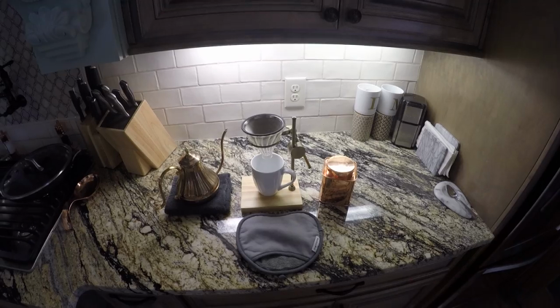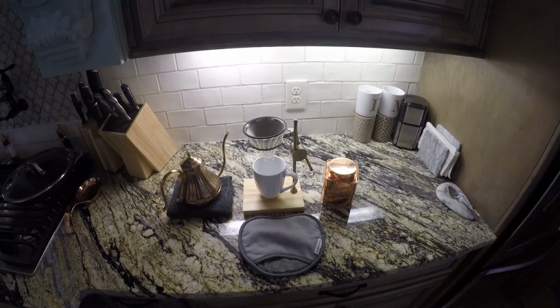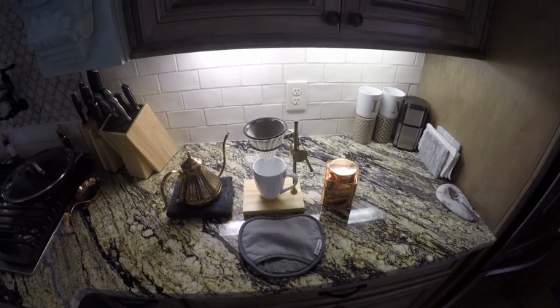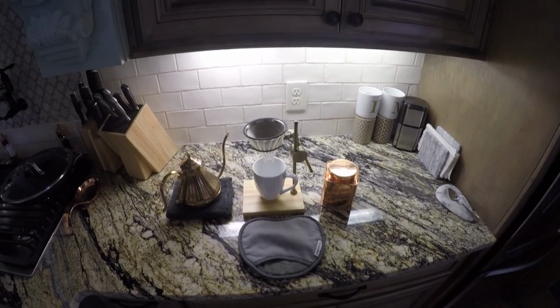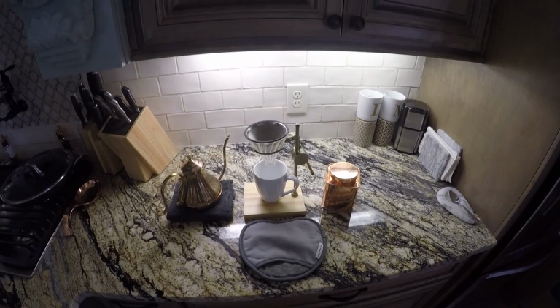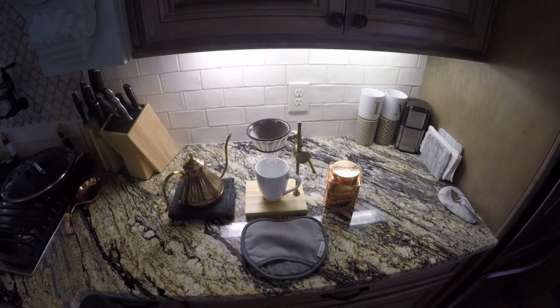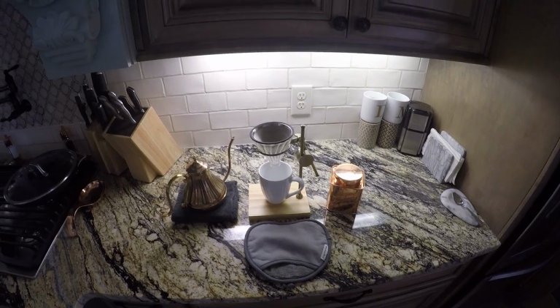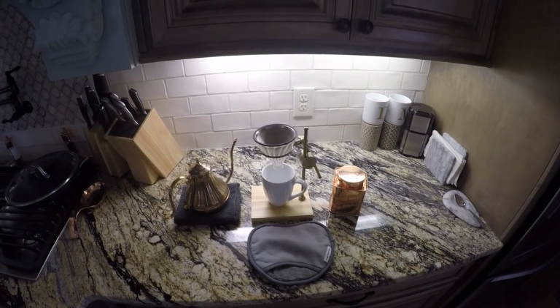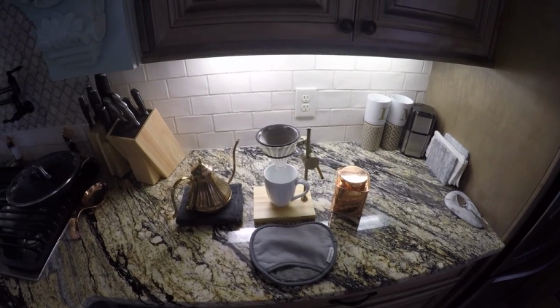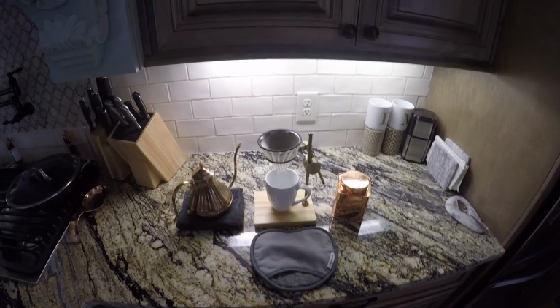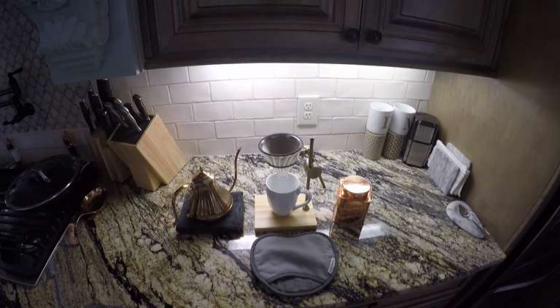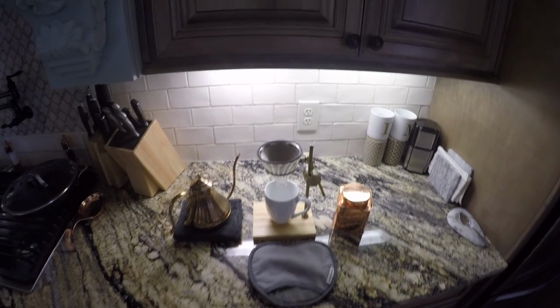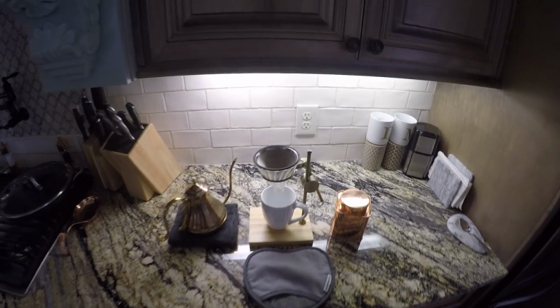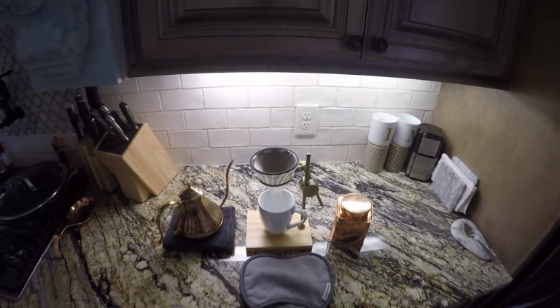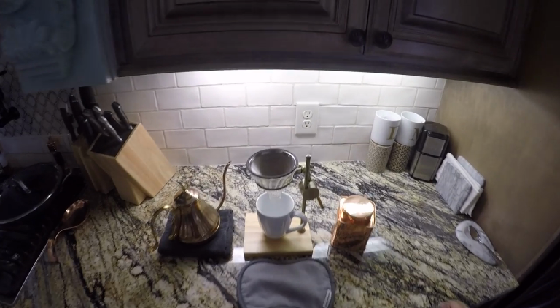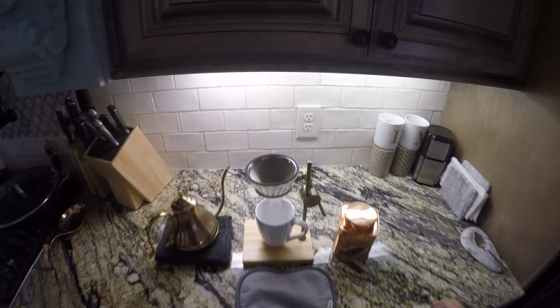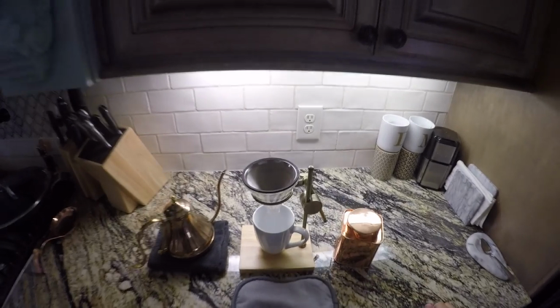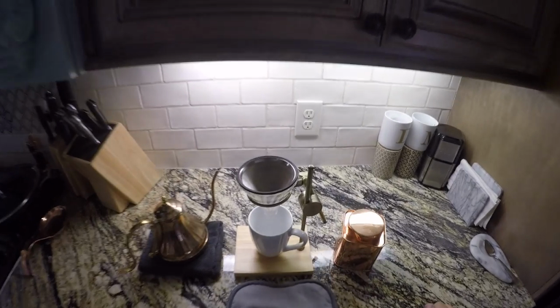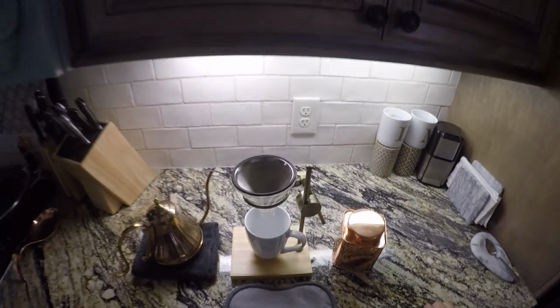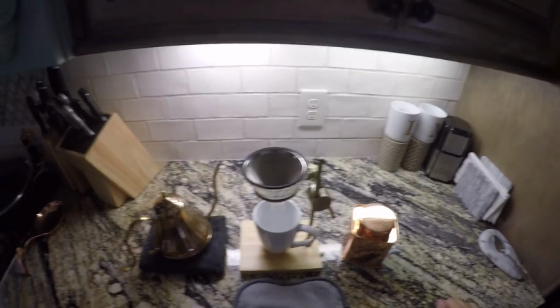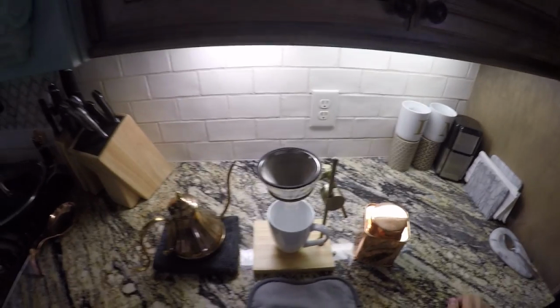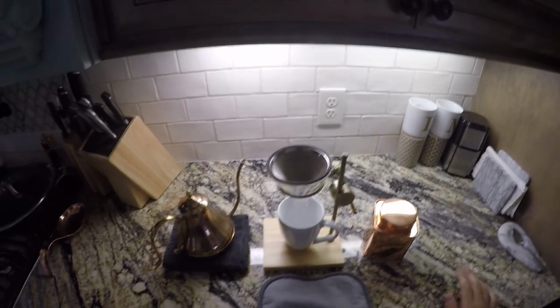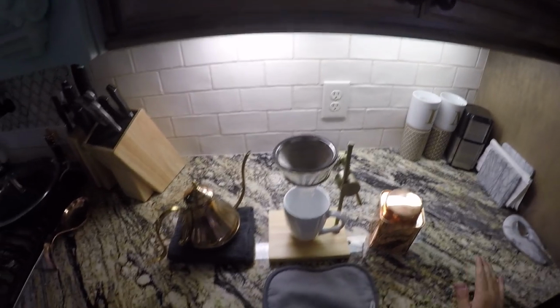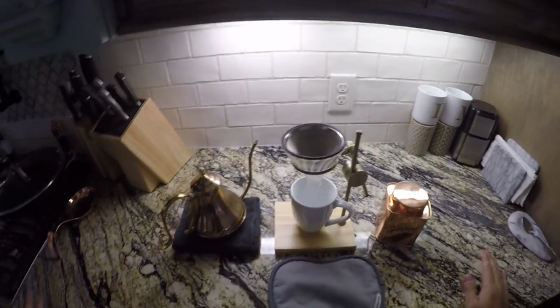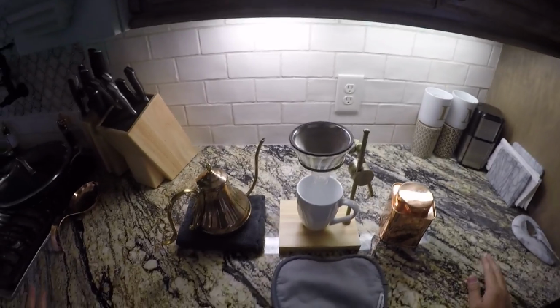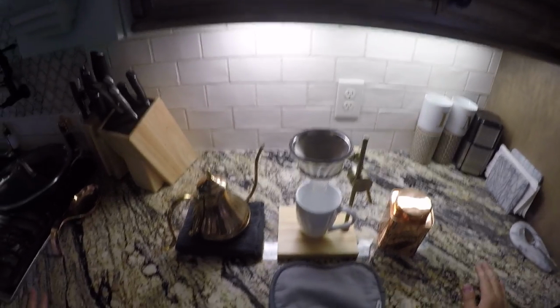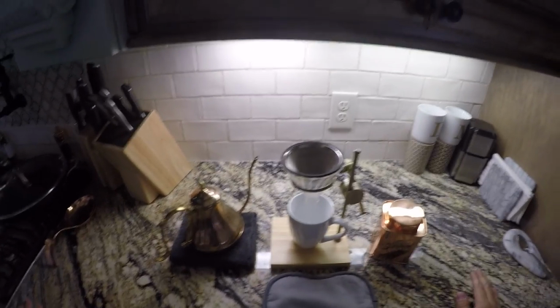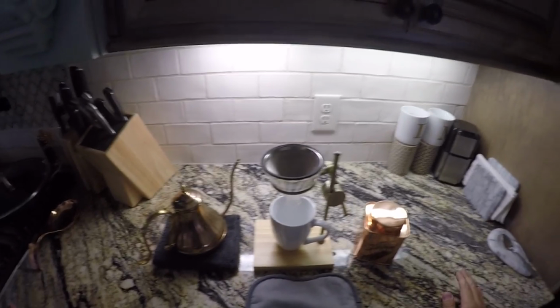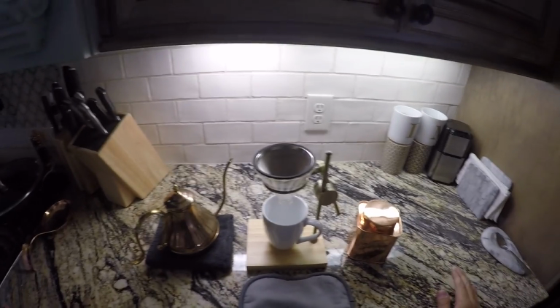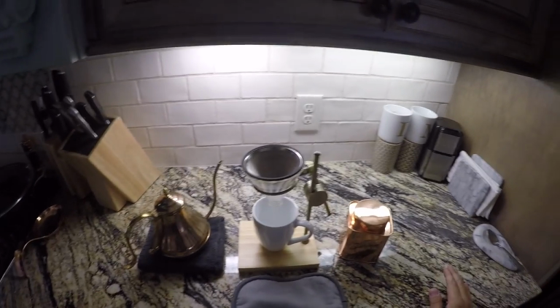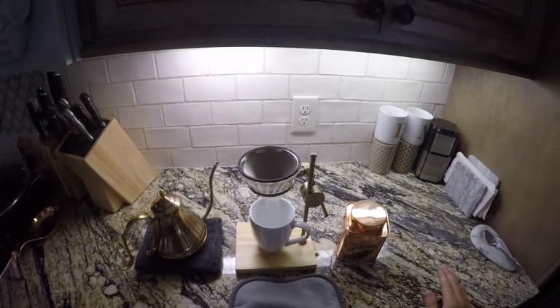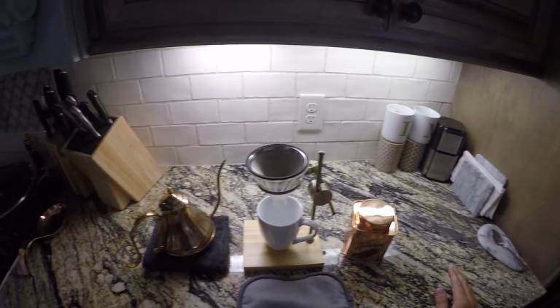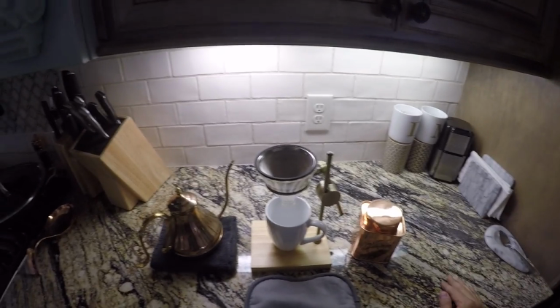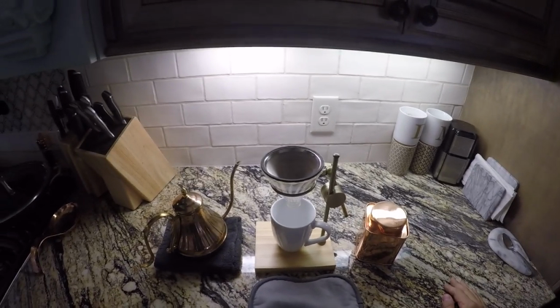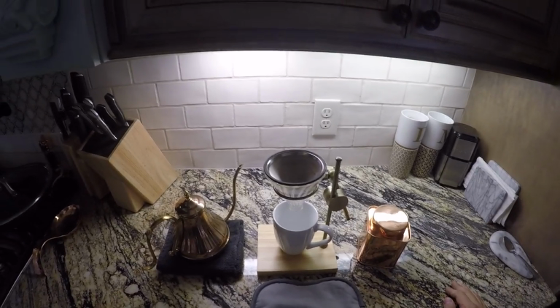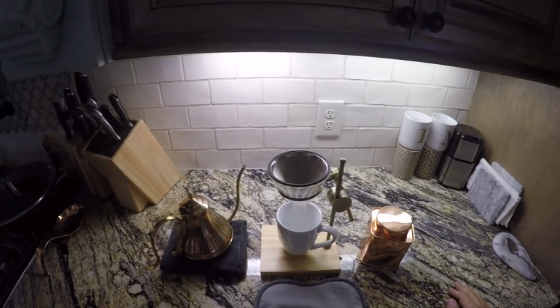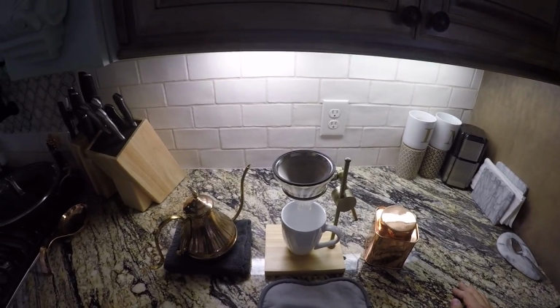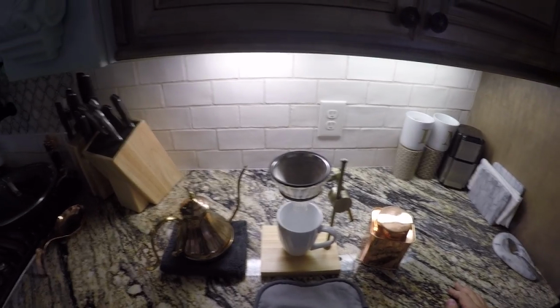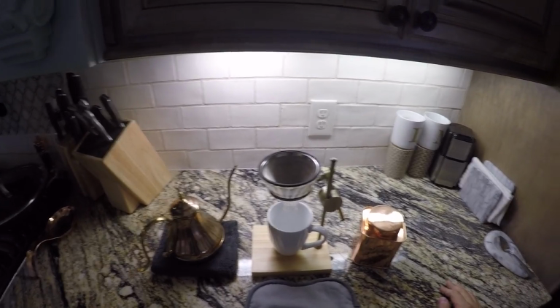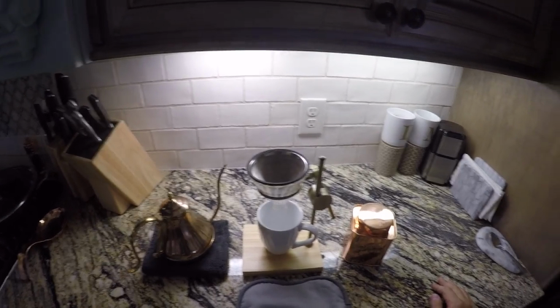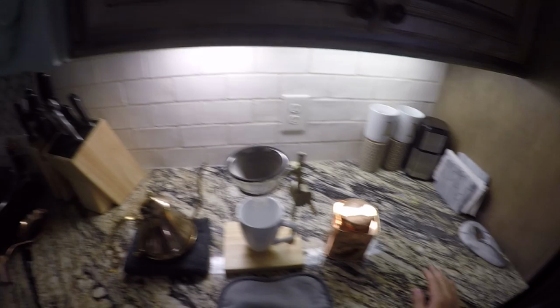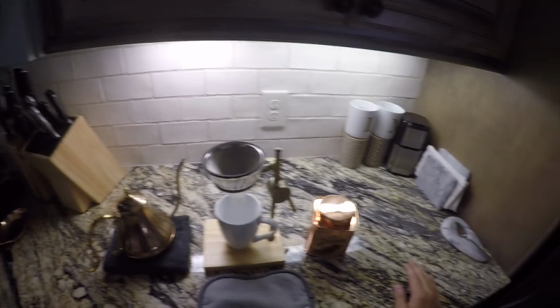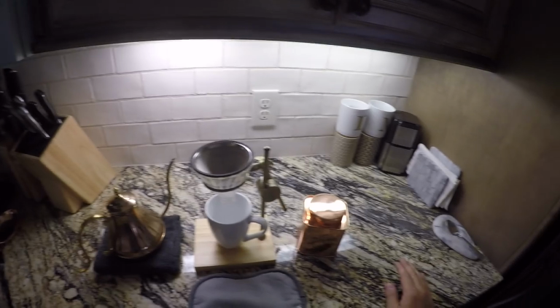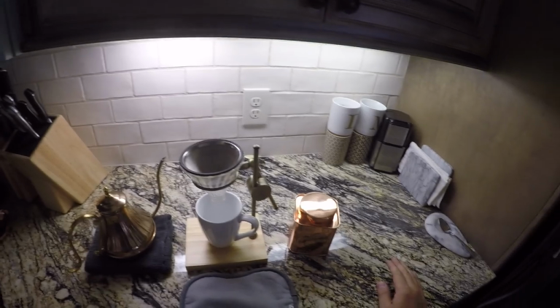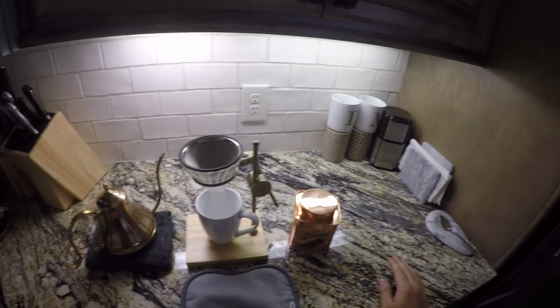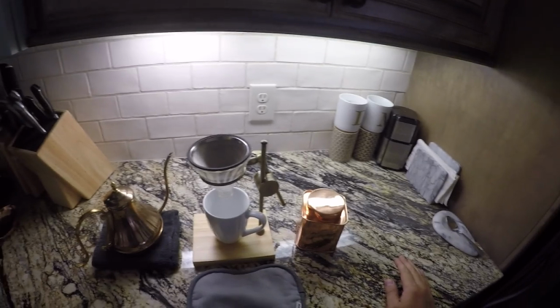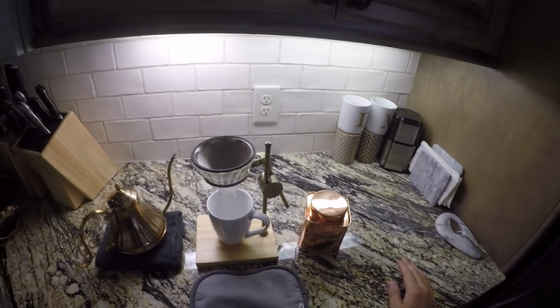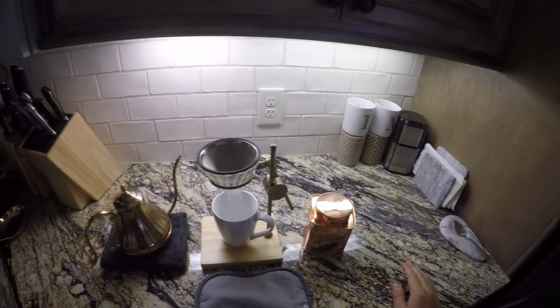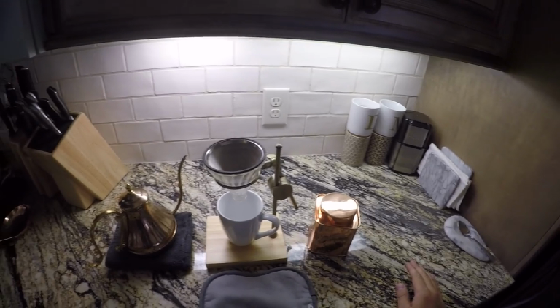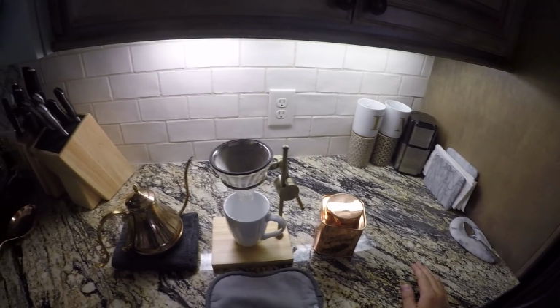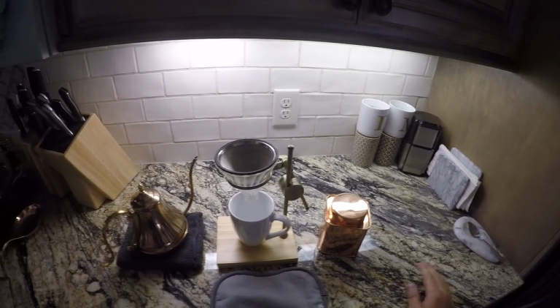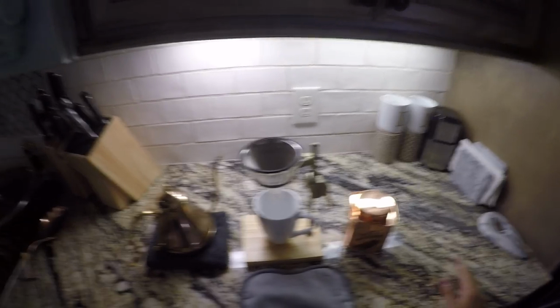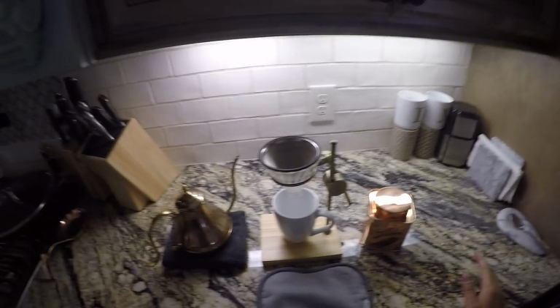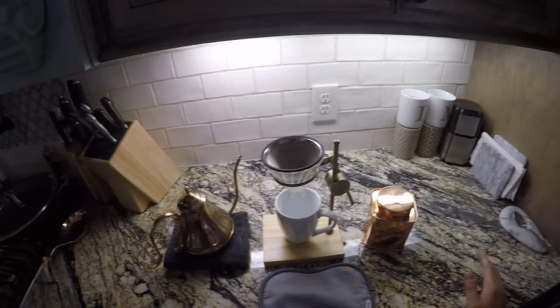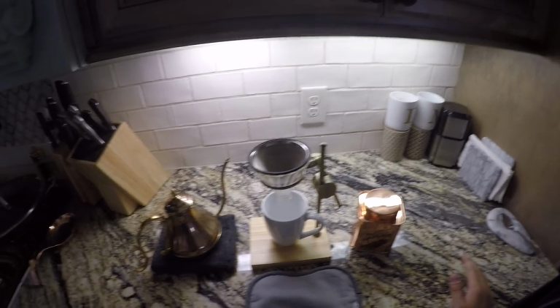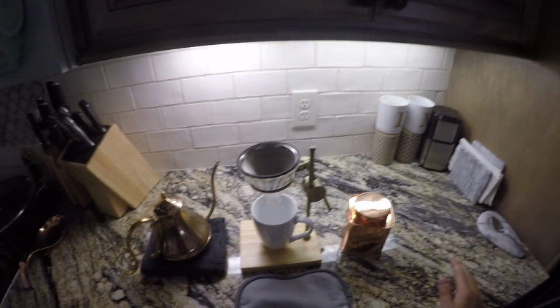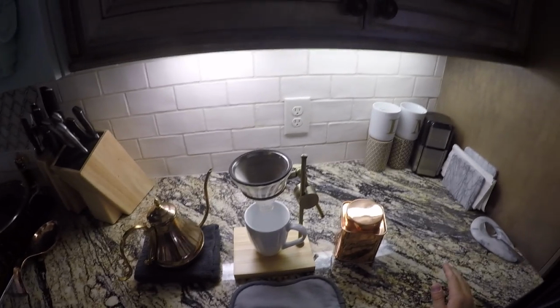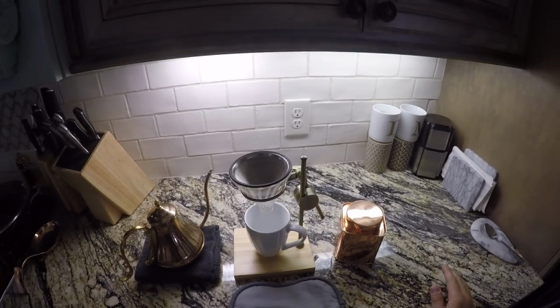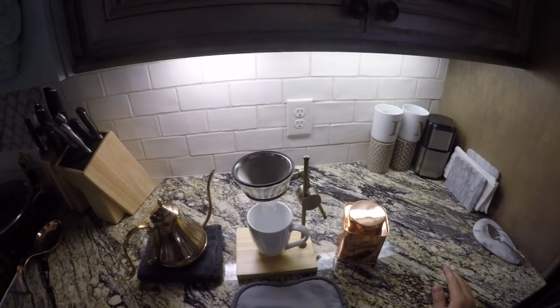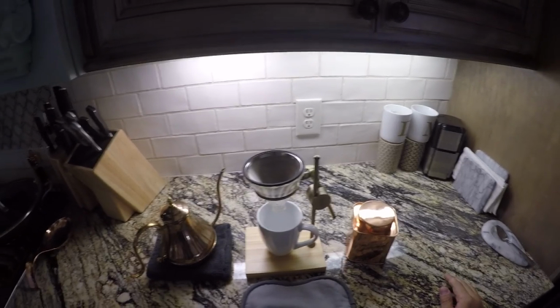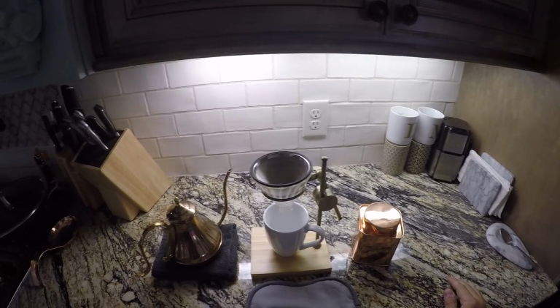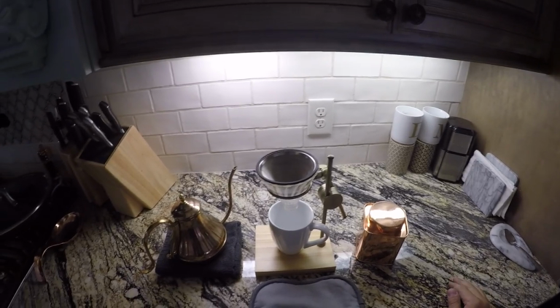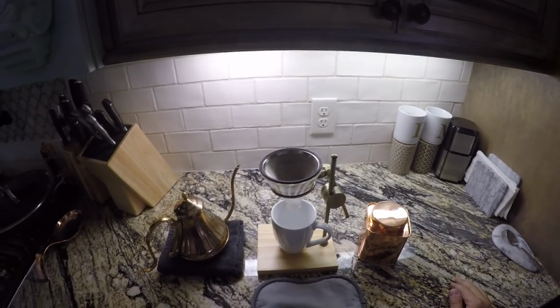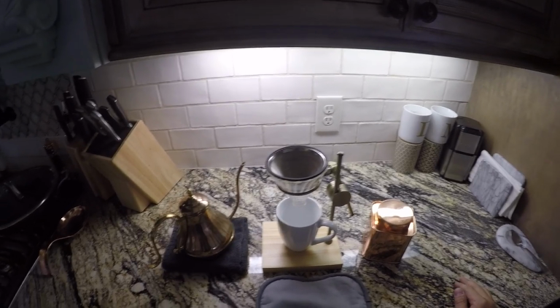Hey my YouTubers! Today we're going to show you how to make my favorite way of pour over coffee. It's just my favorite way of doing it.